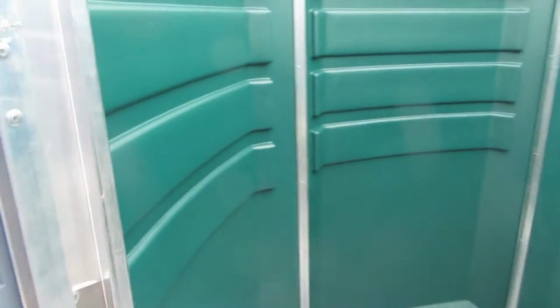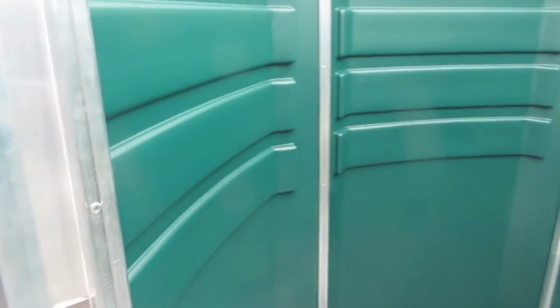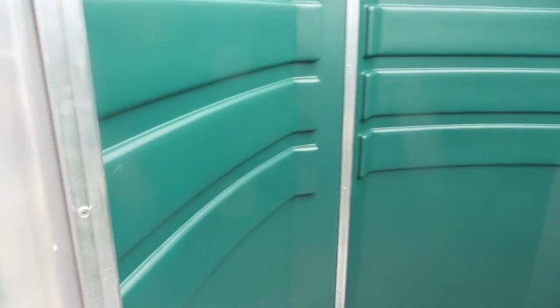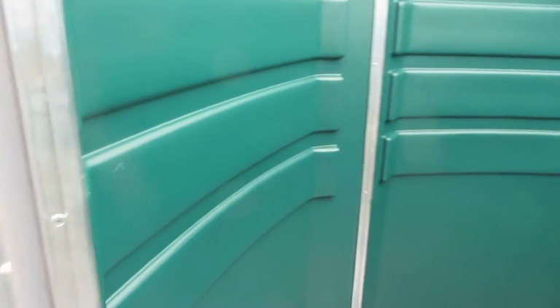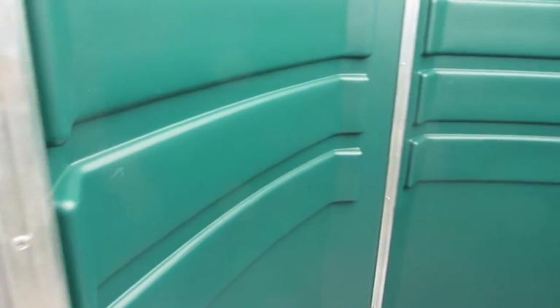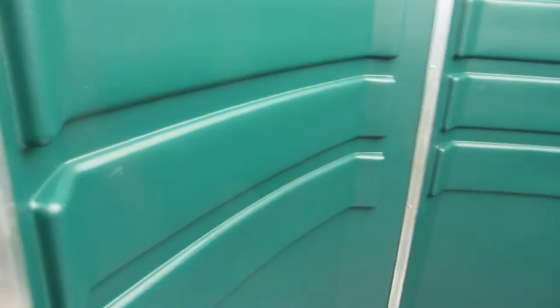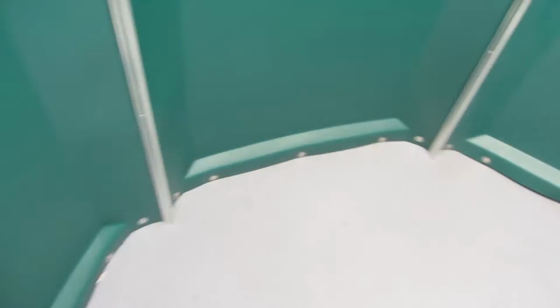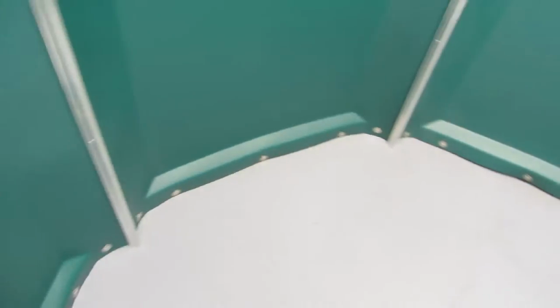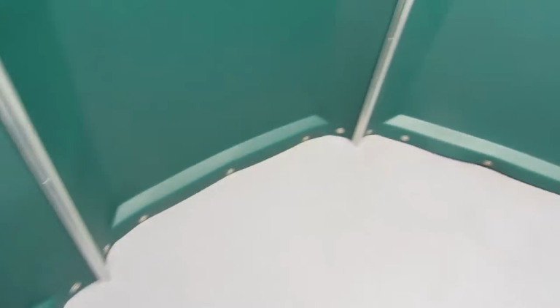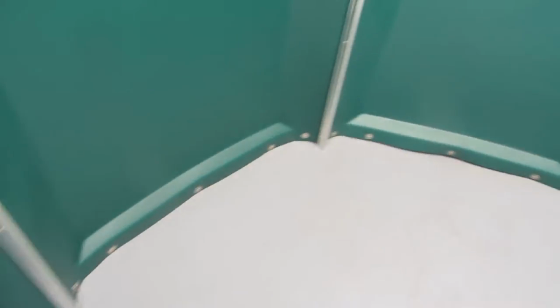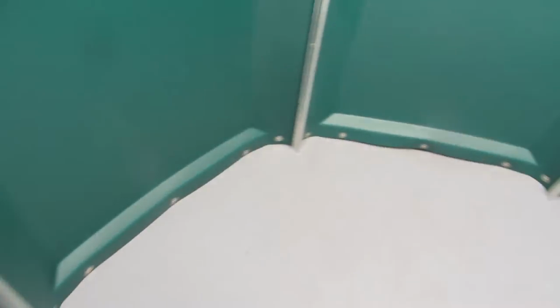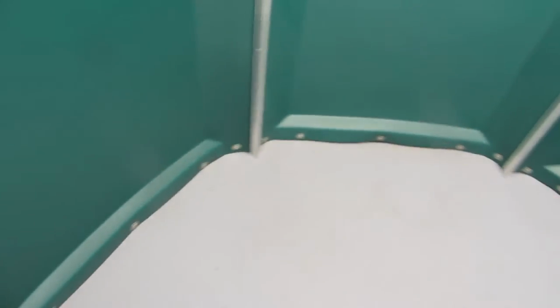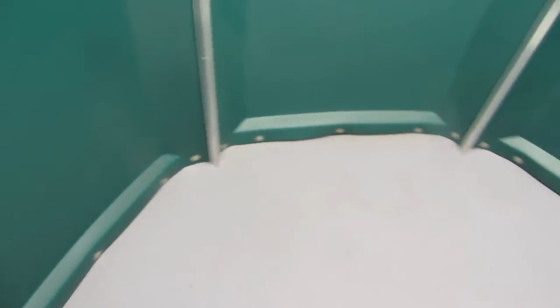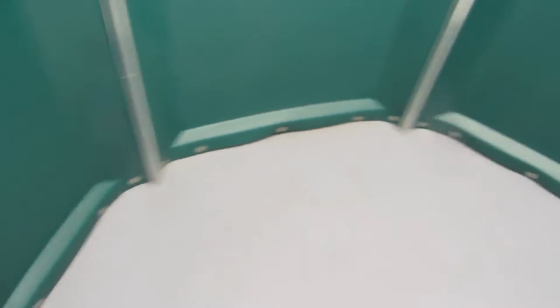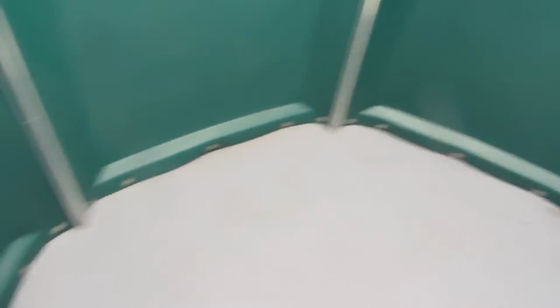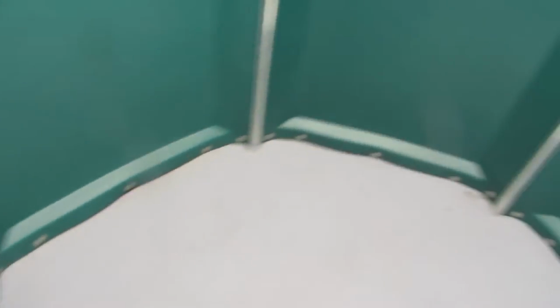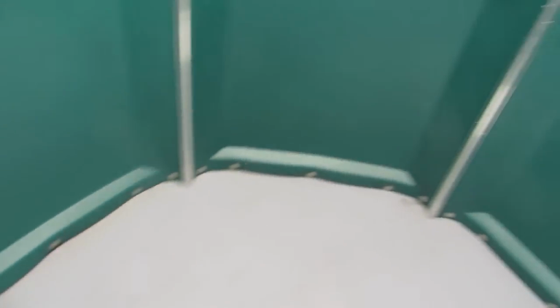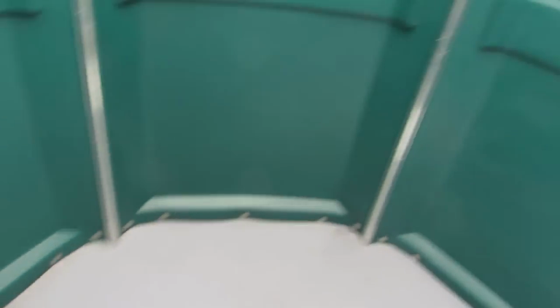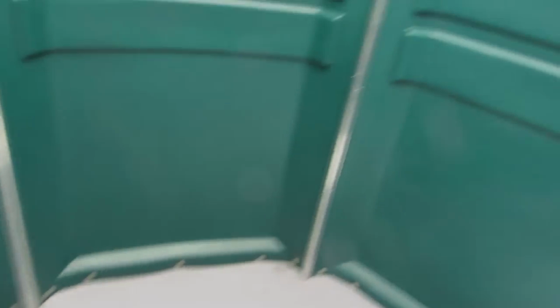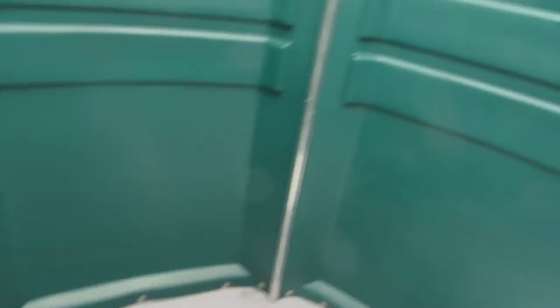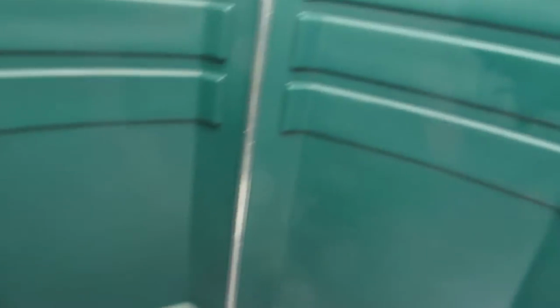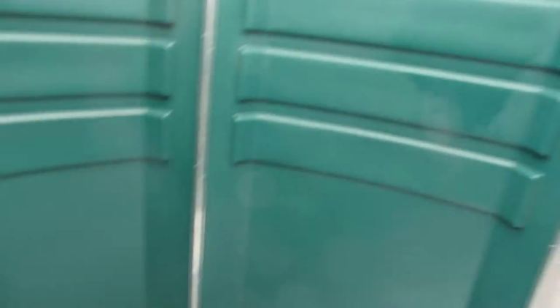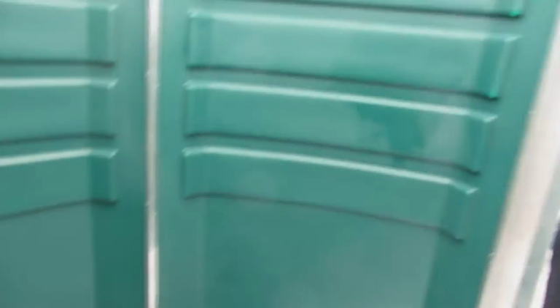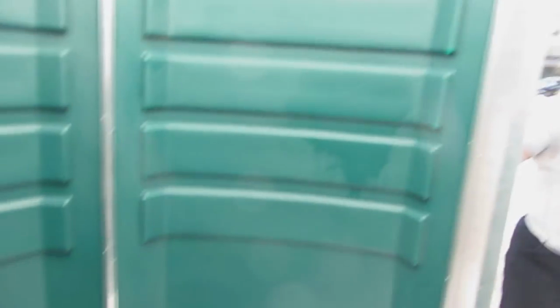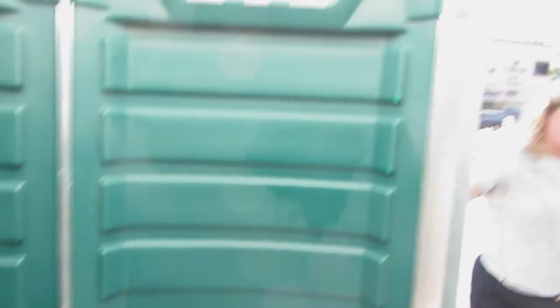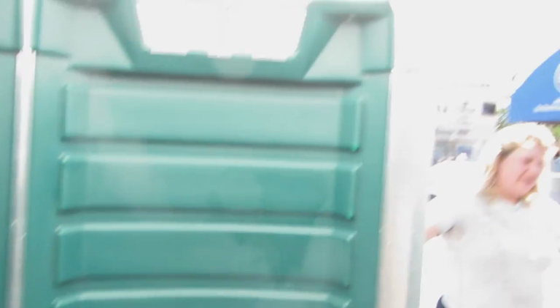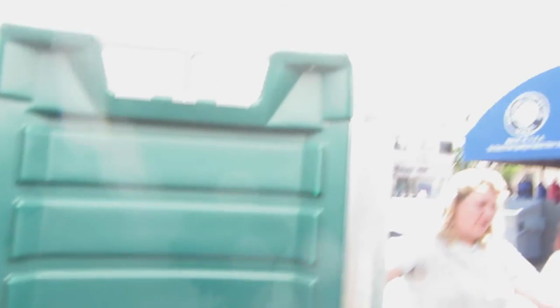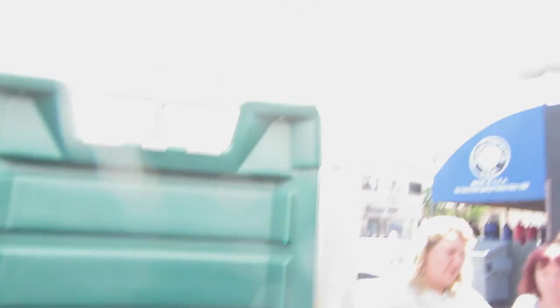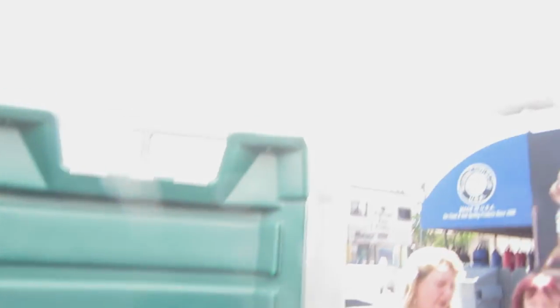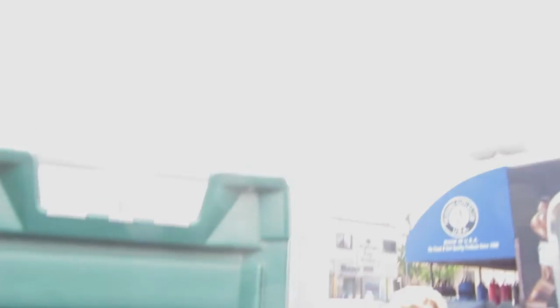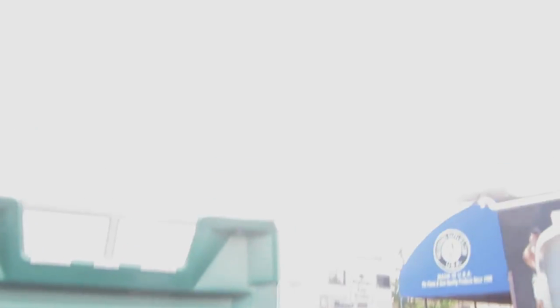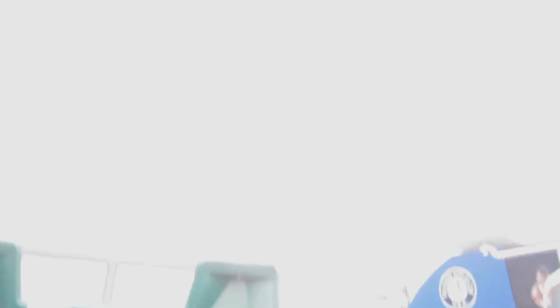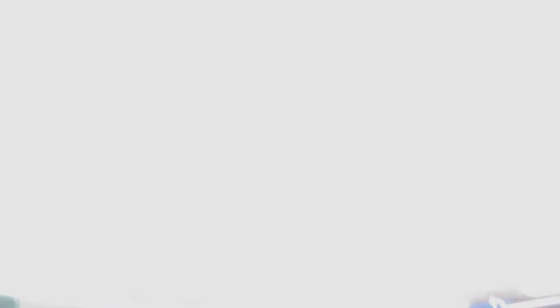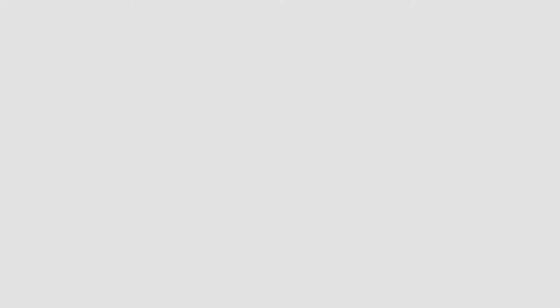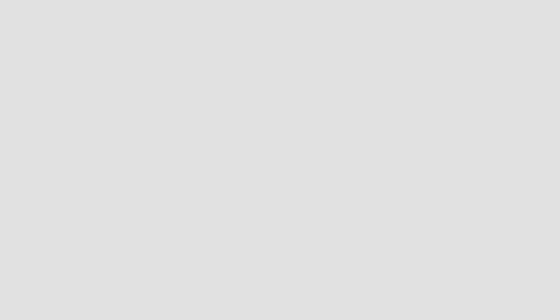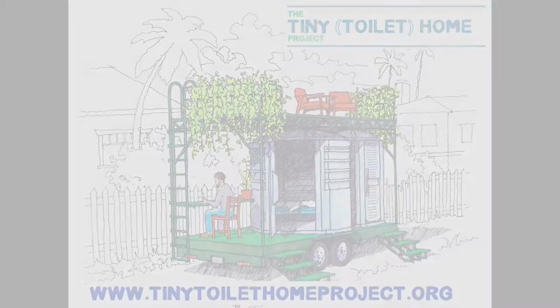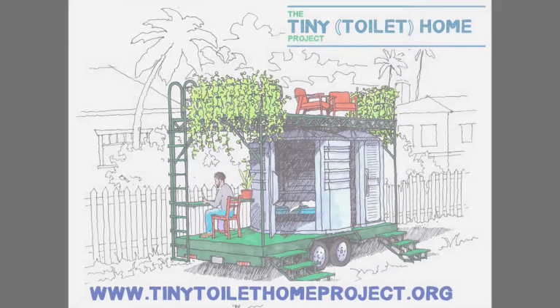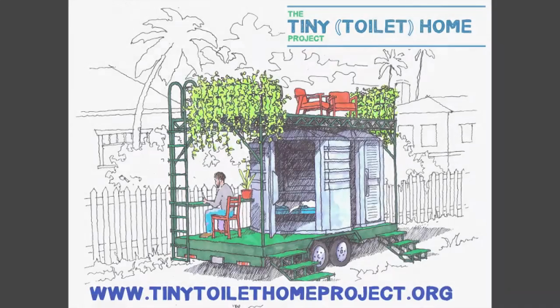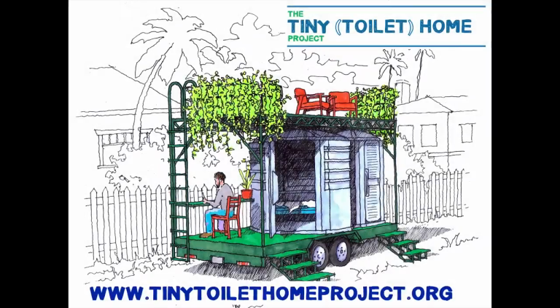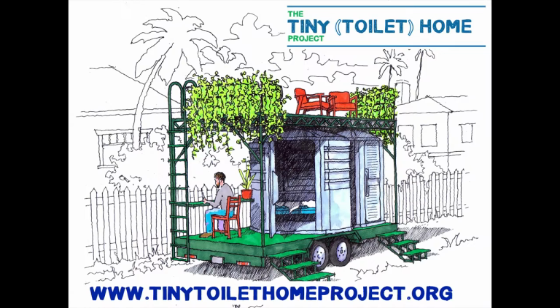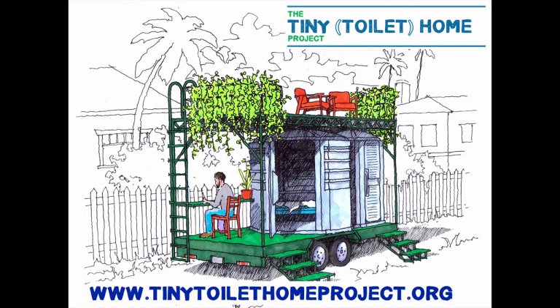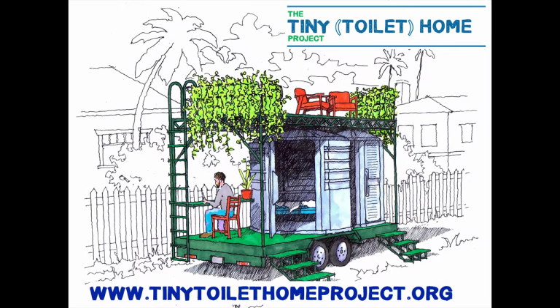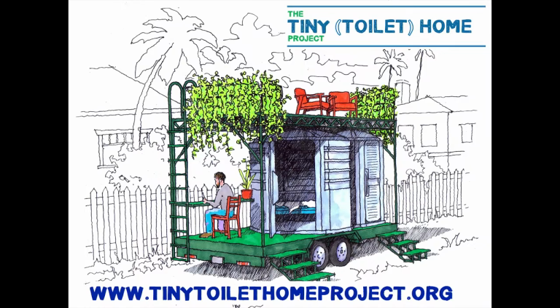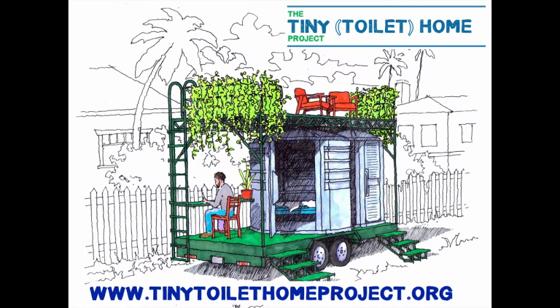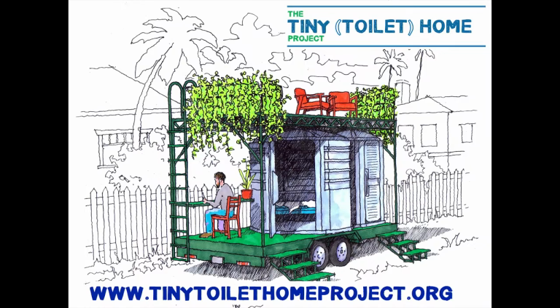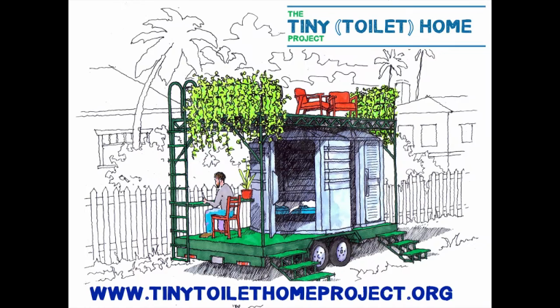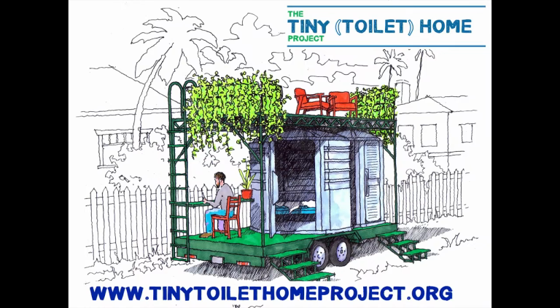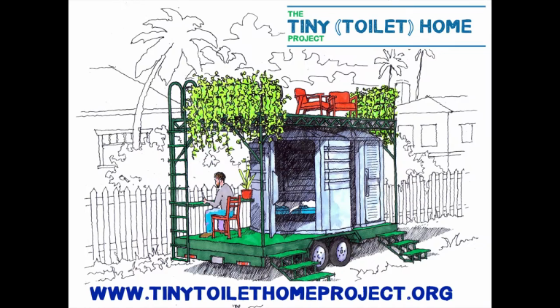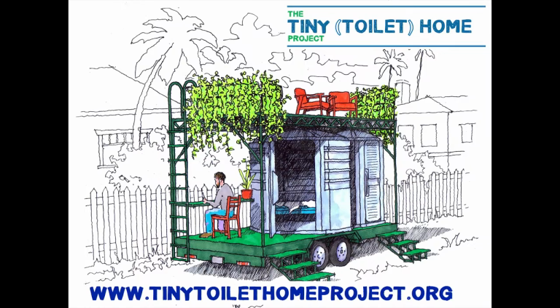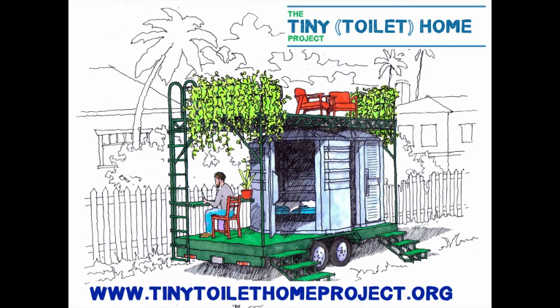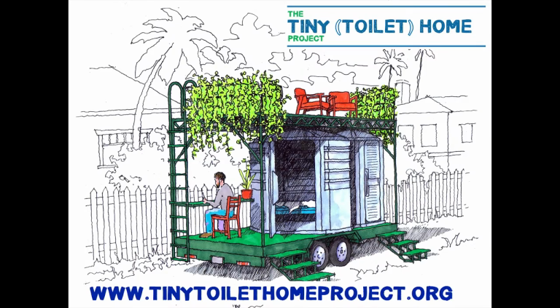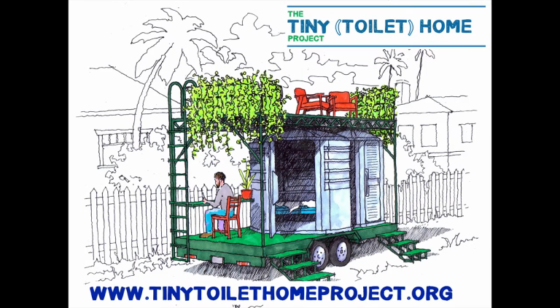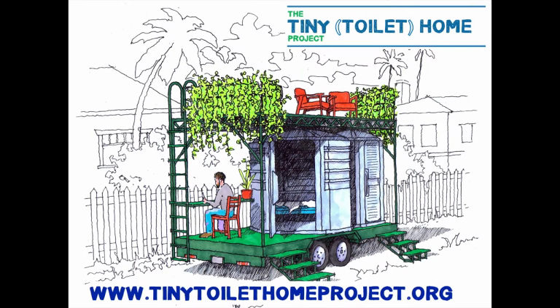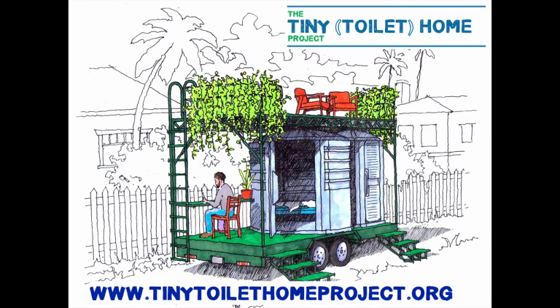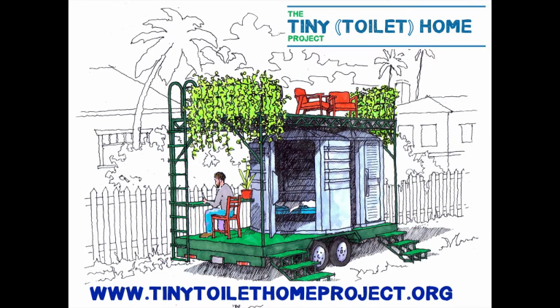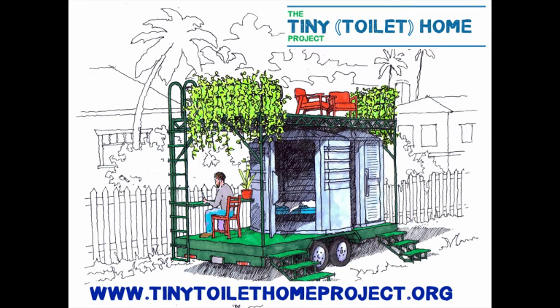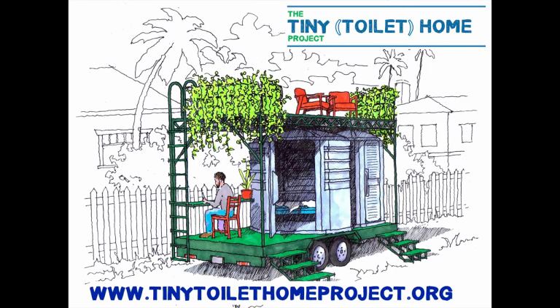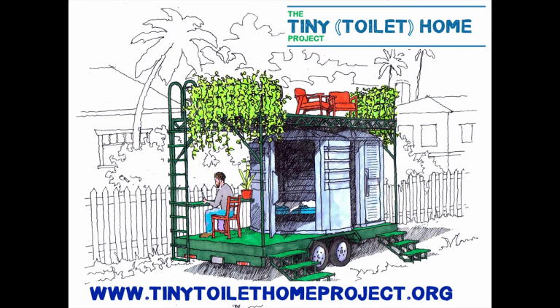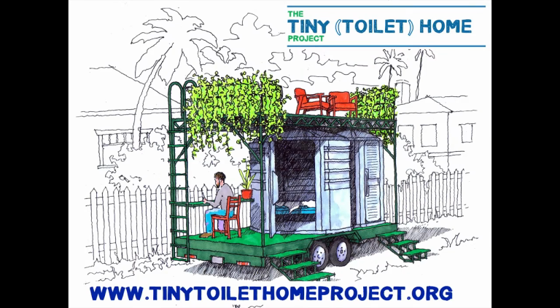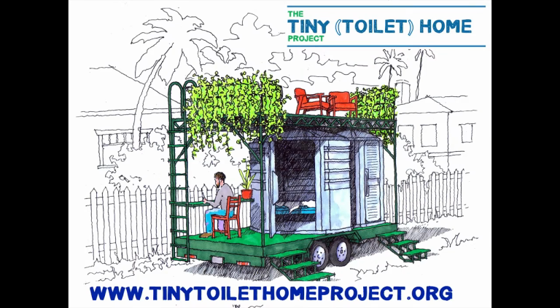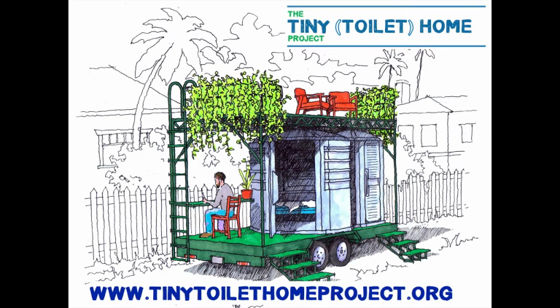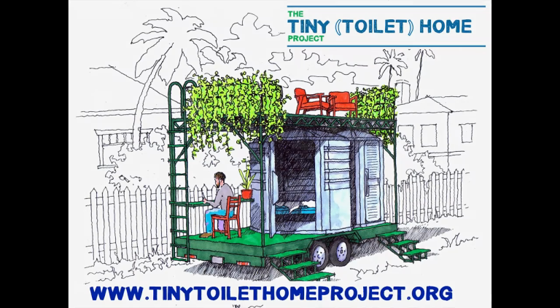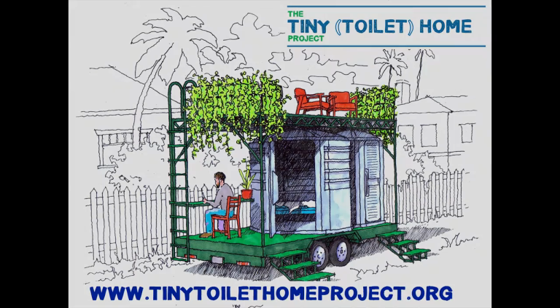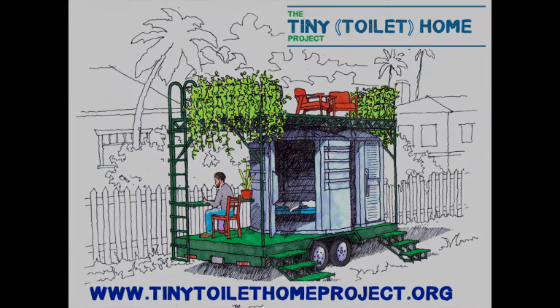Now that we have the unit, it's time to get busy on the design. For more updates on our progress, visit www.tinytoilethomeproject.org.